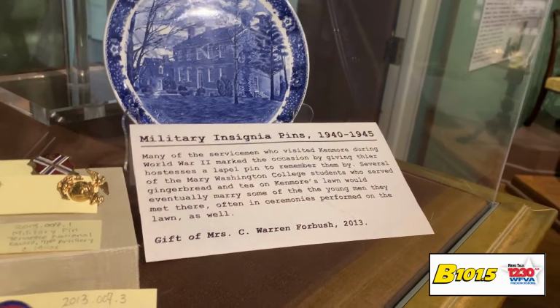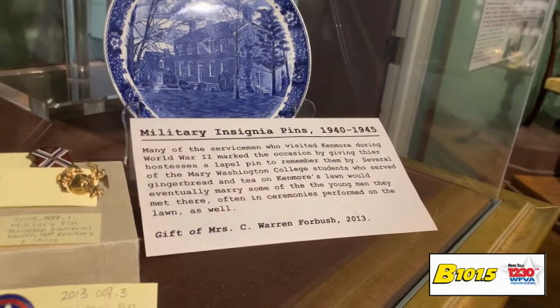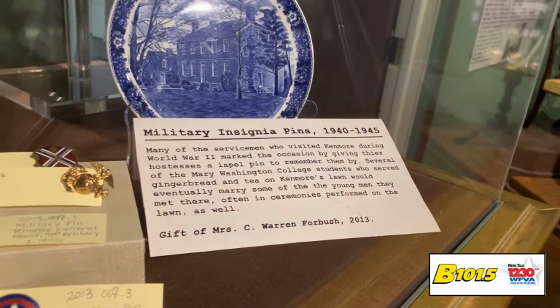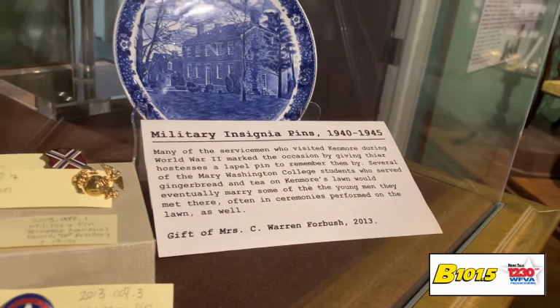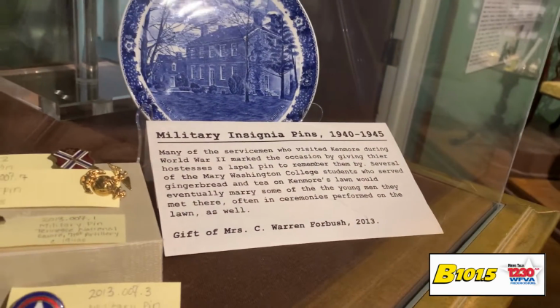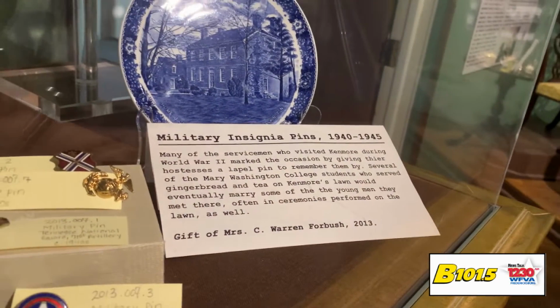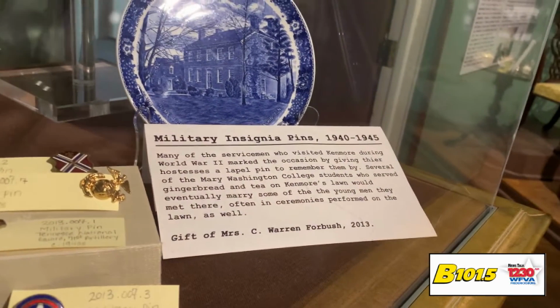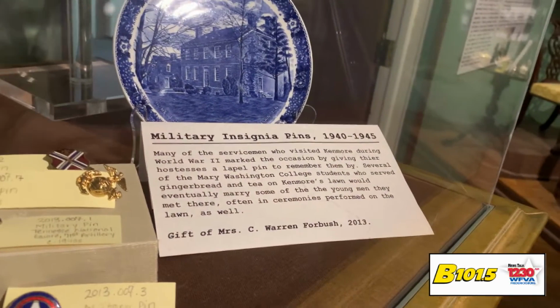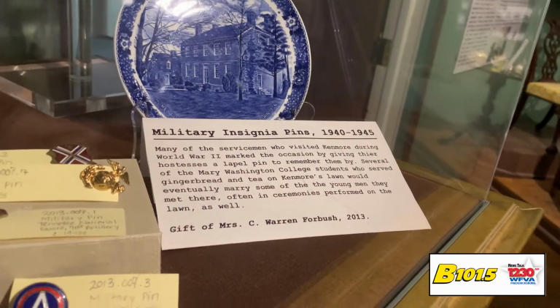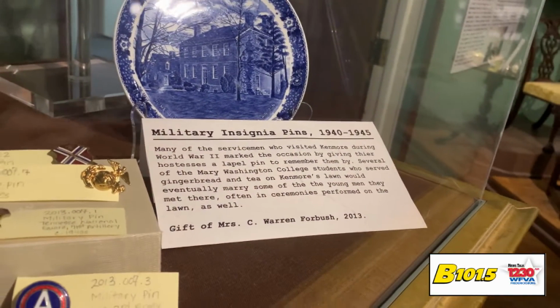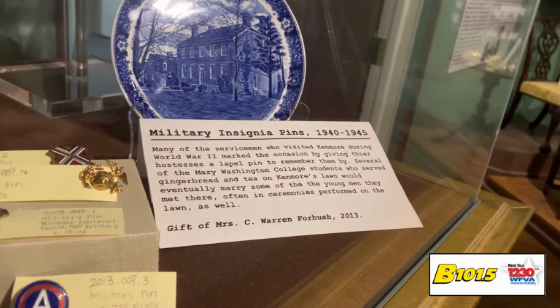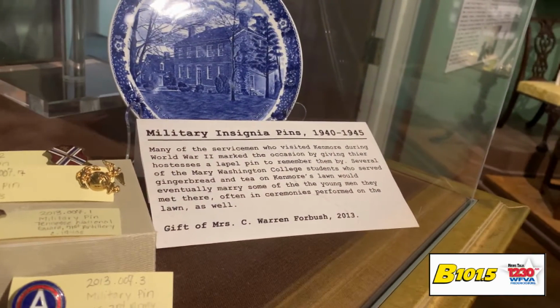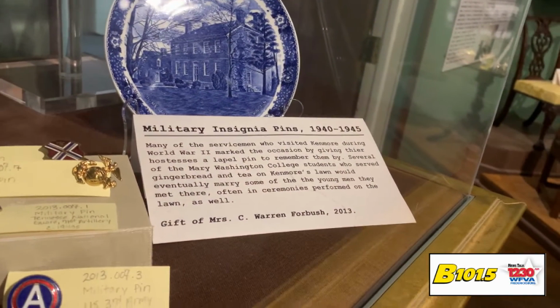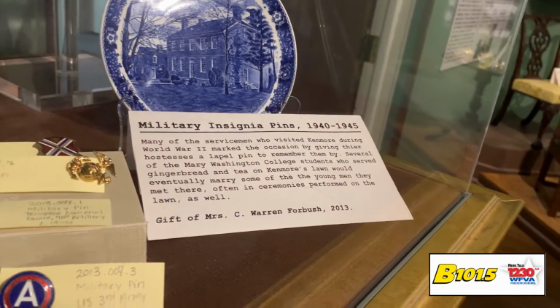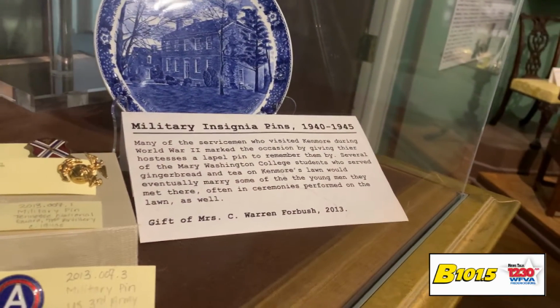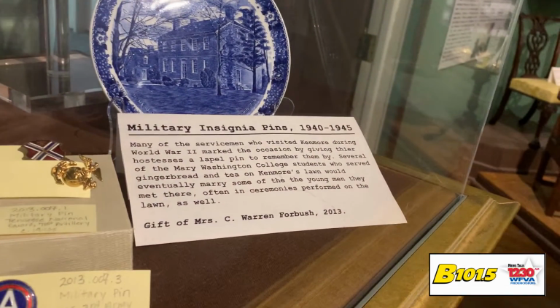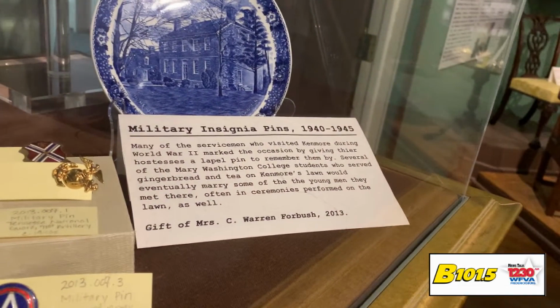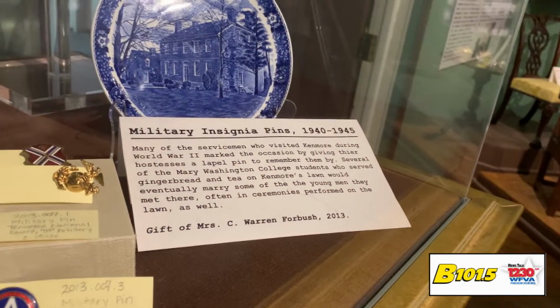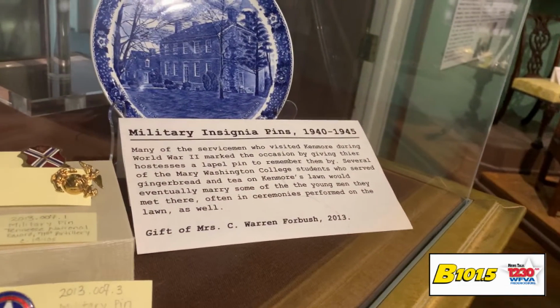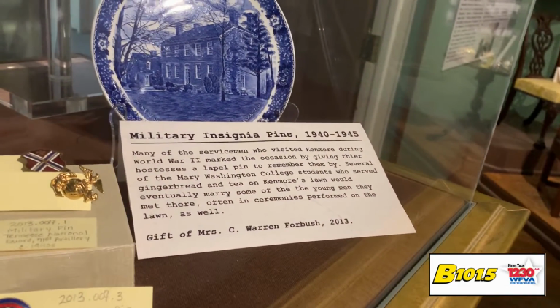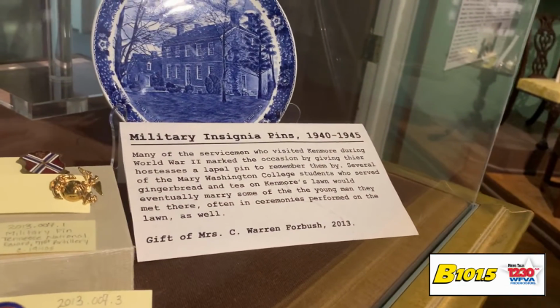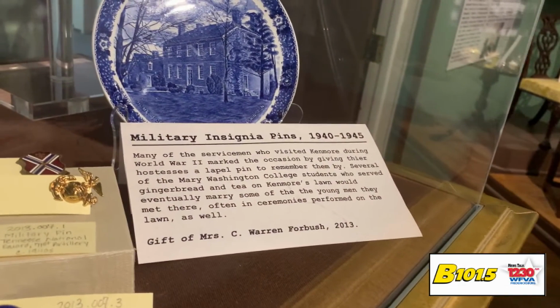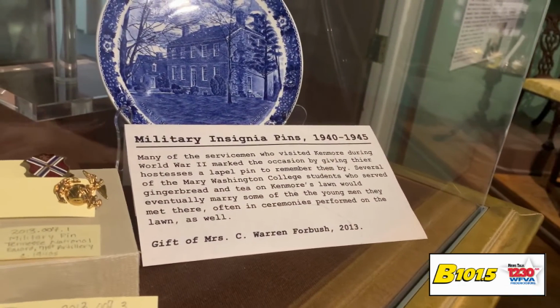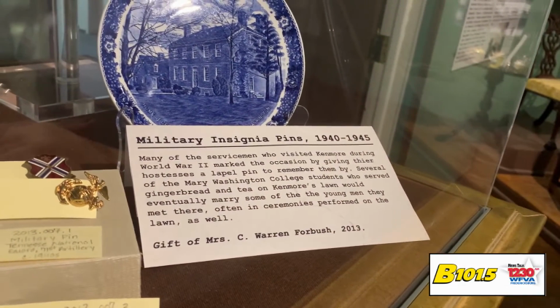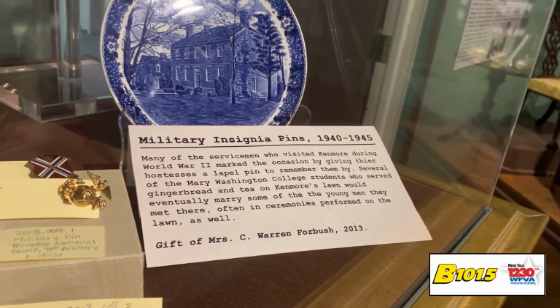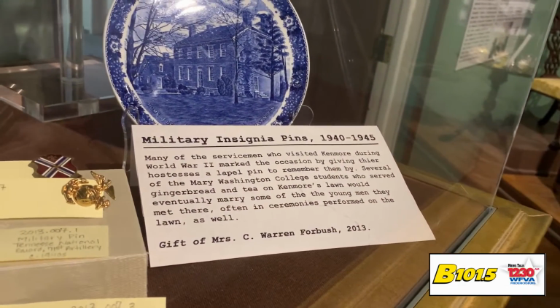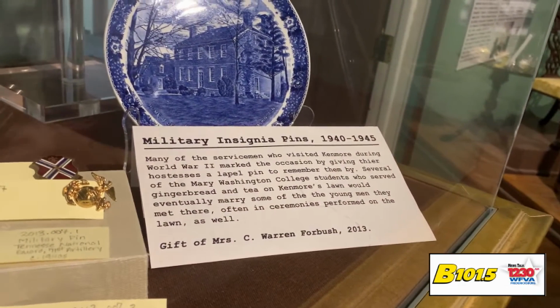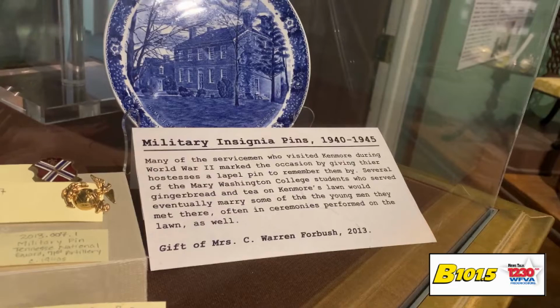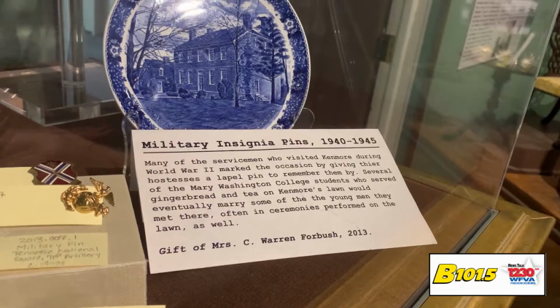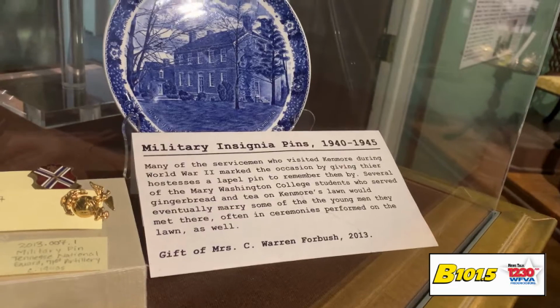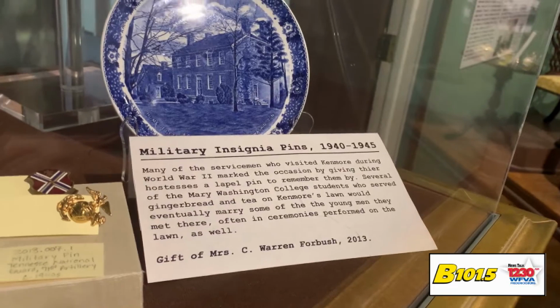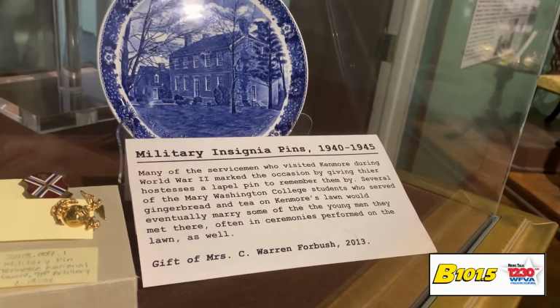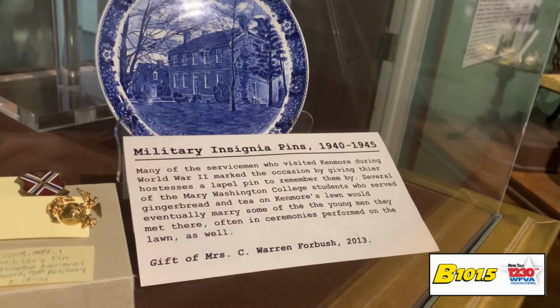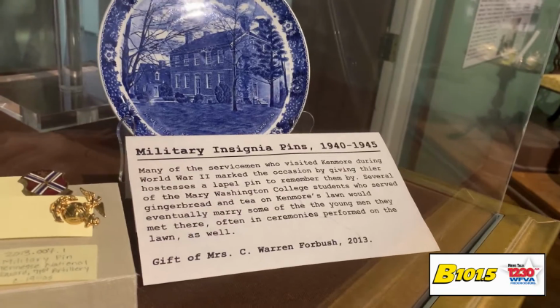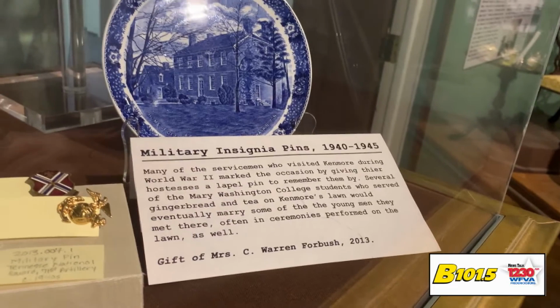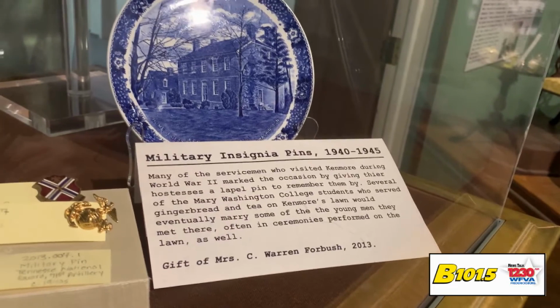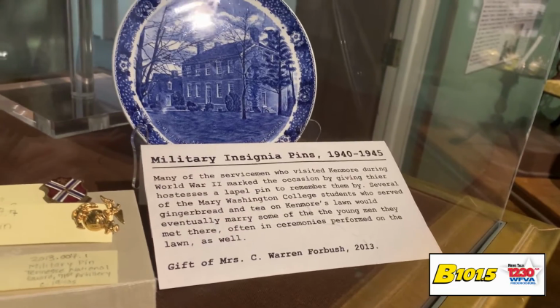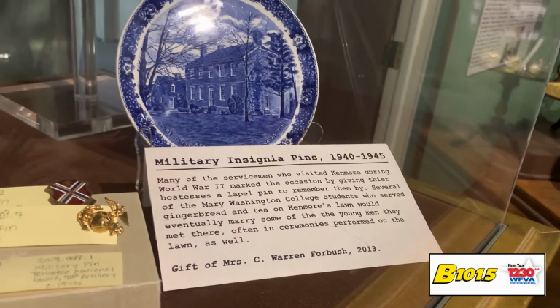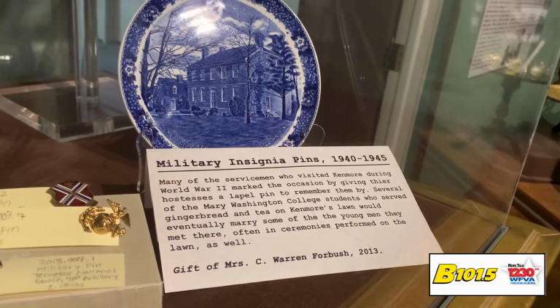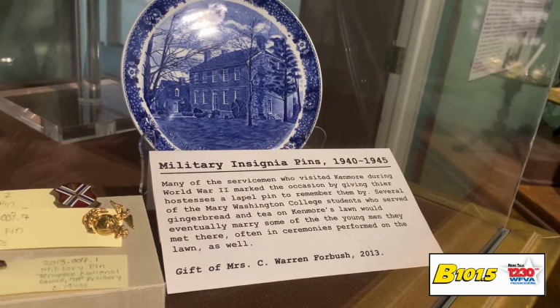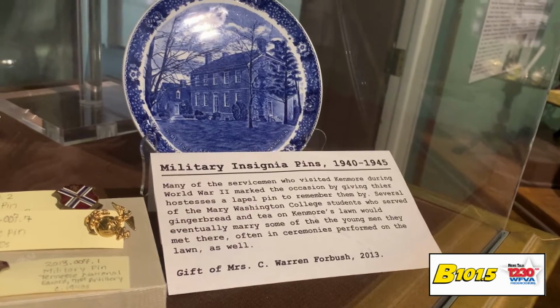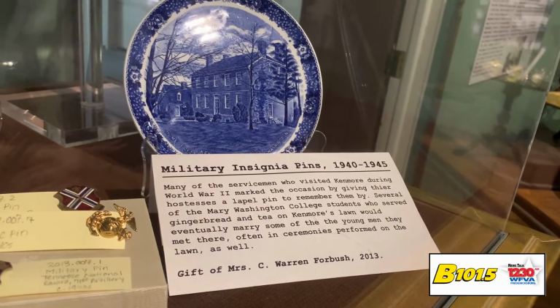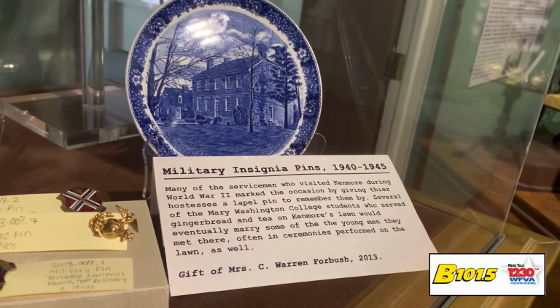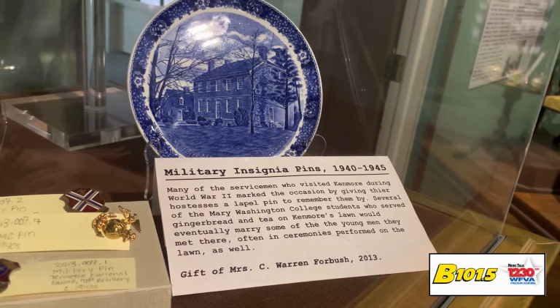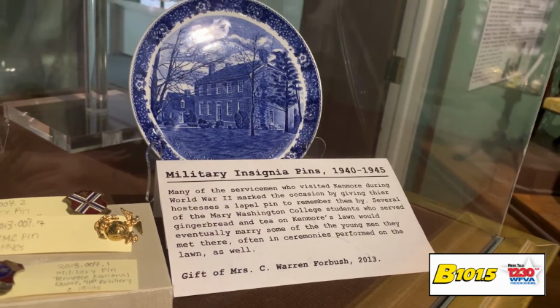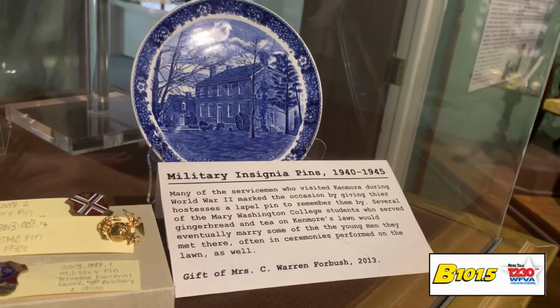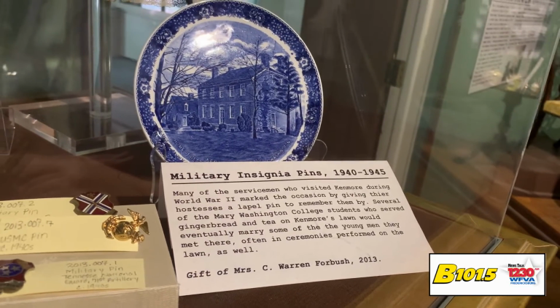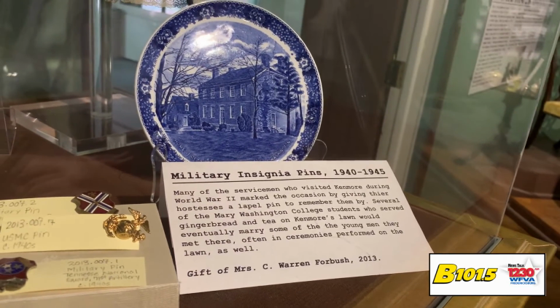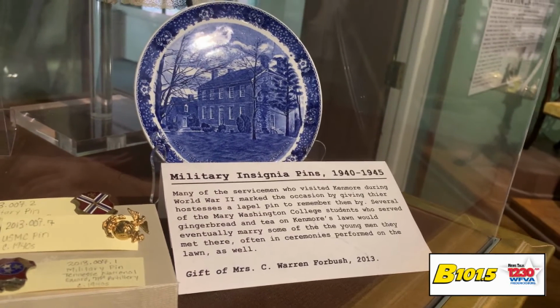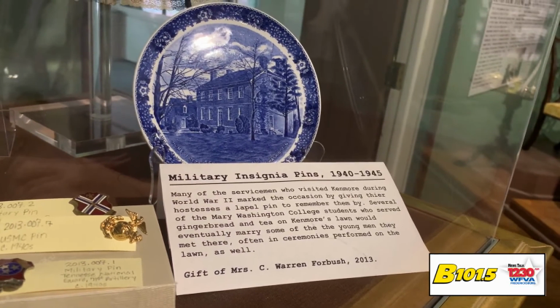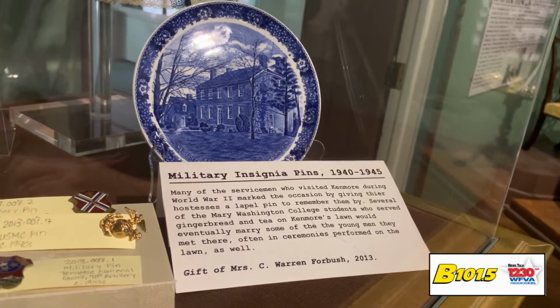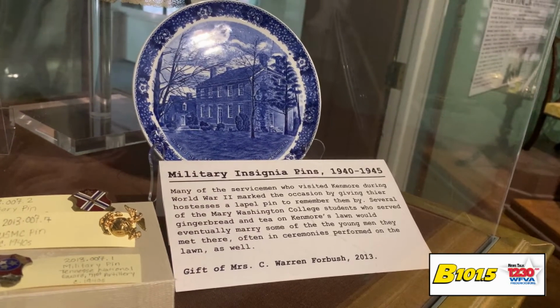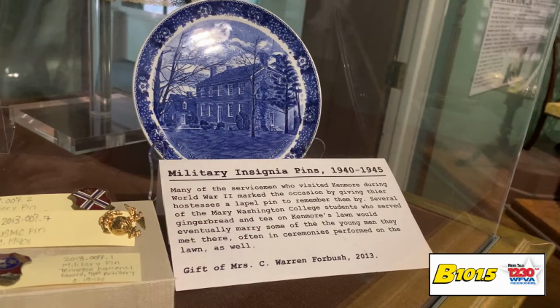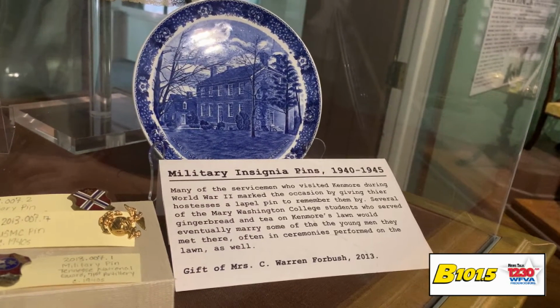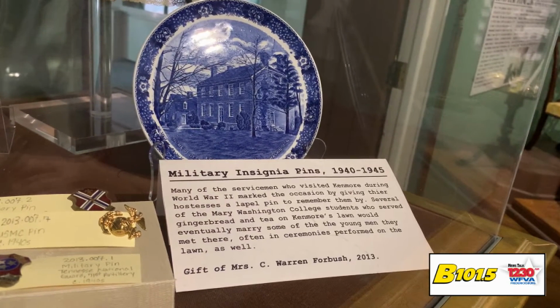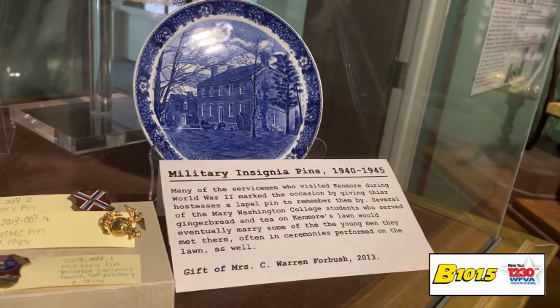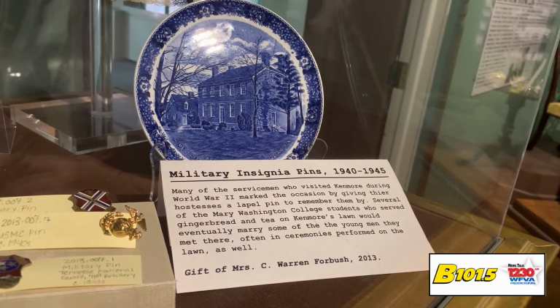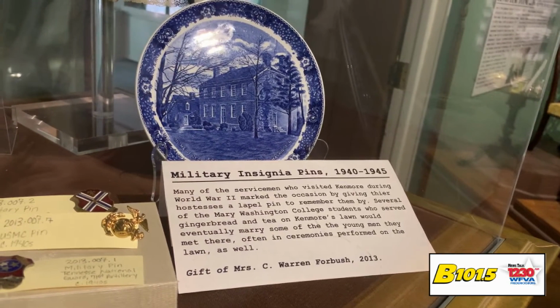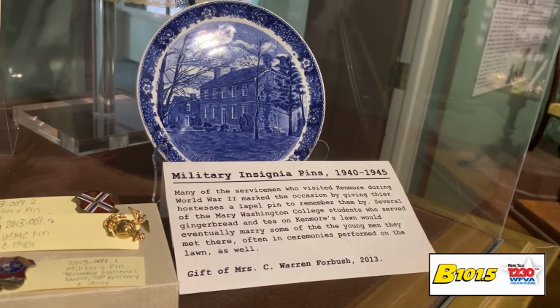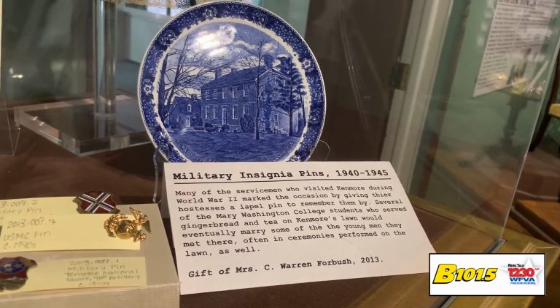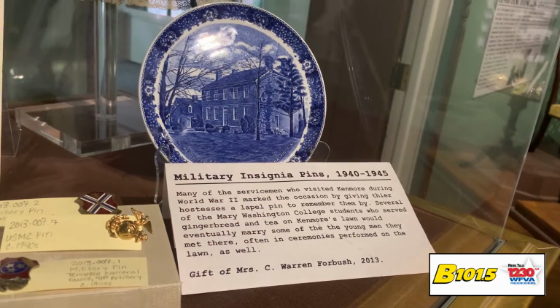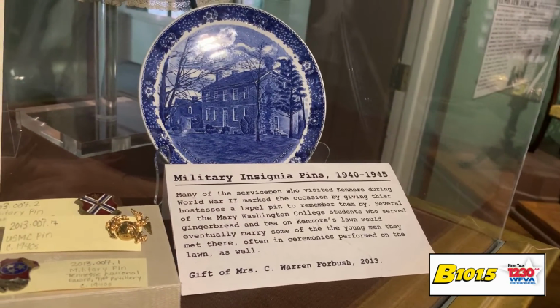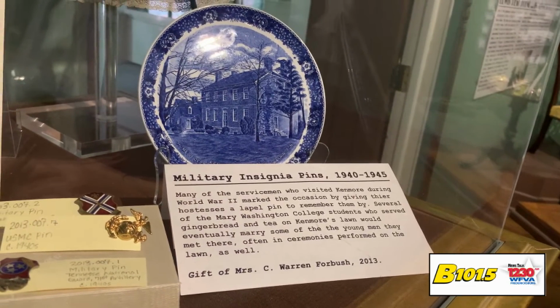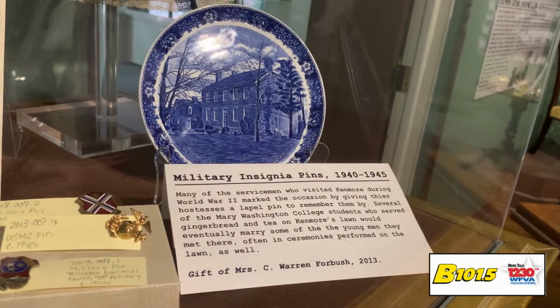This was a happening place. If you wanted to go to a swinging party here in Fredericksburg in 1944, this was the place to be.